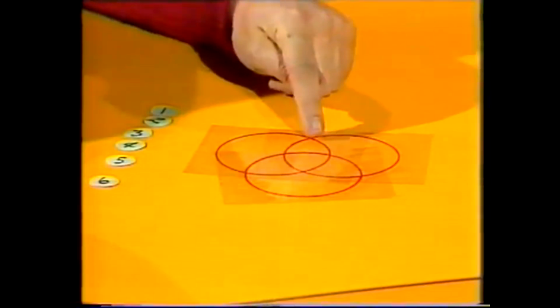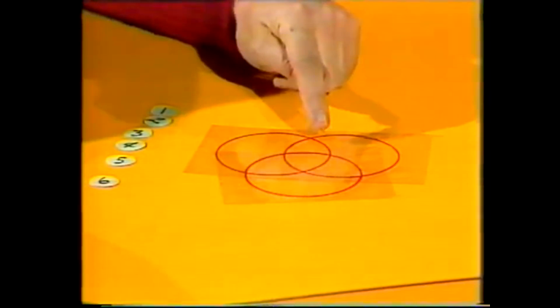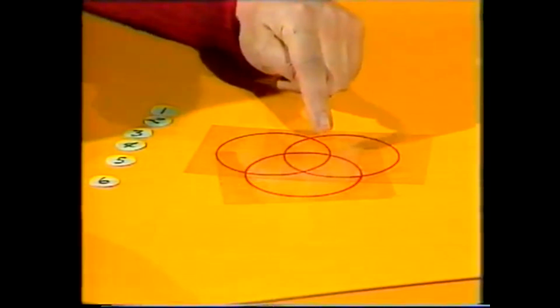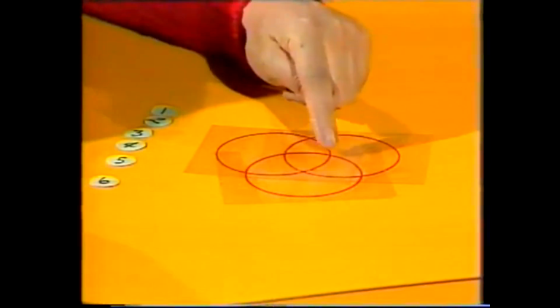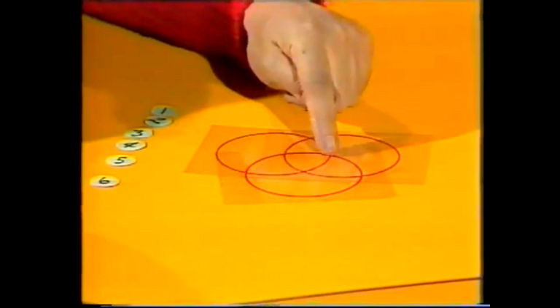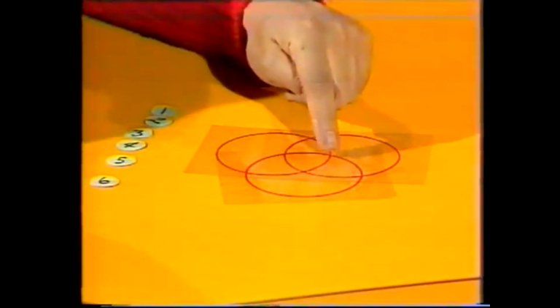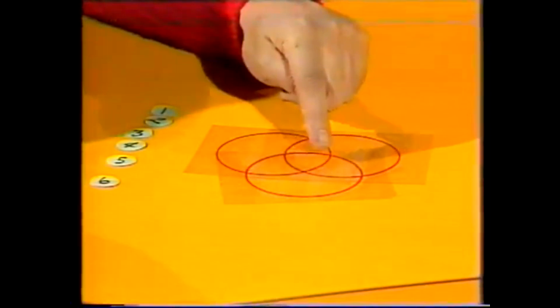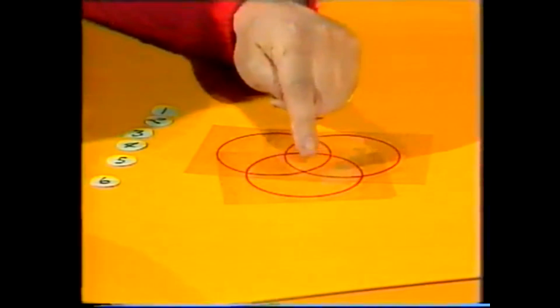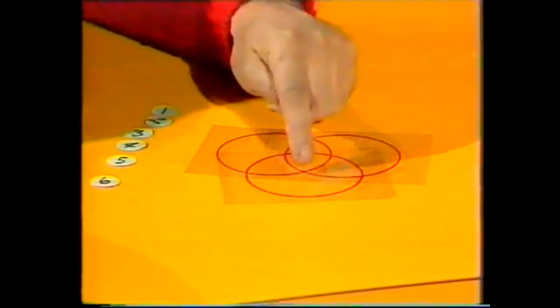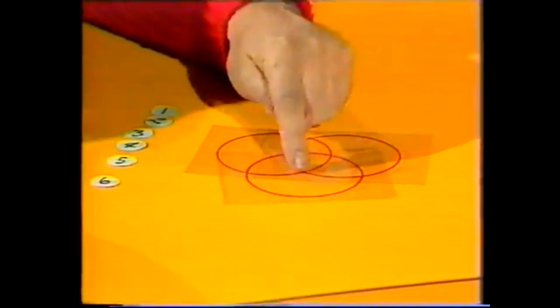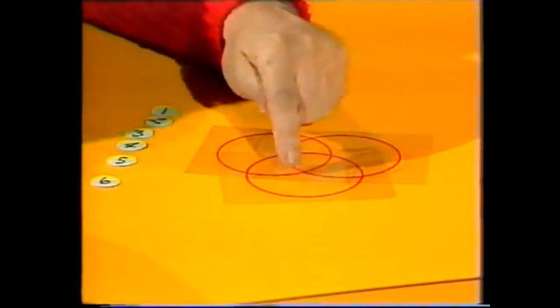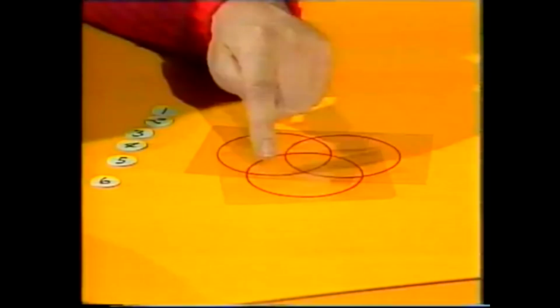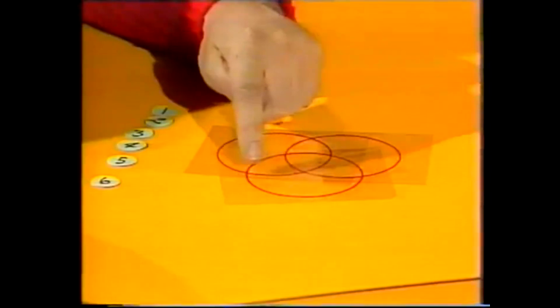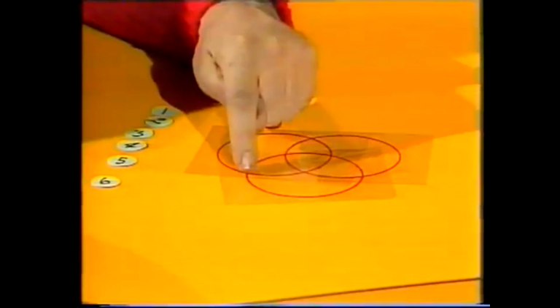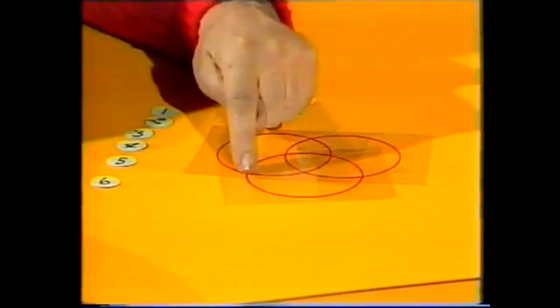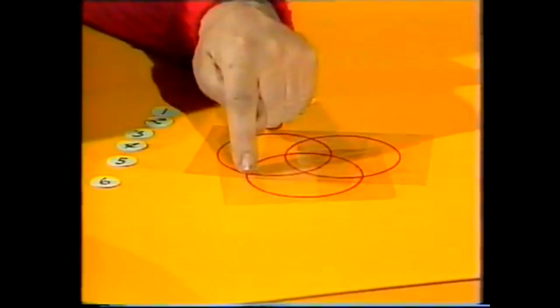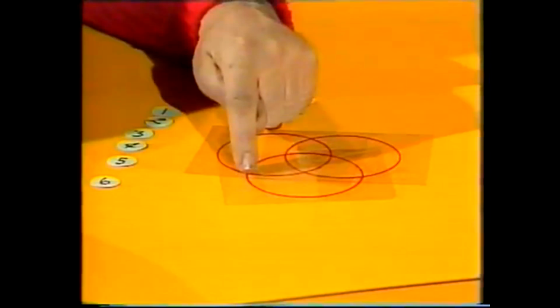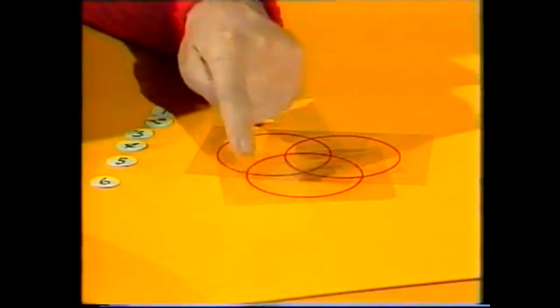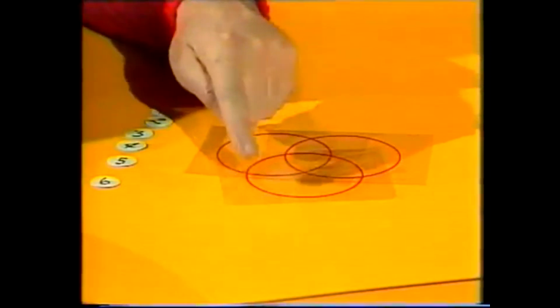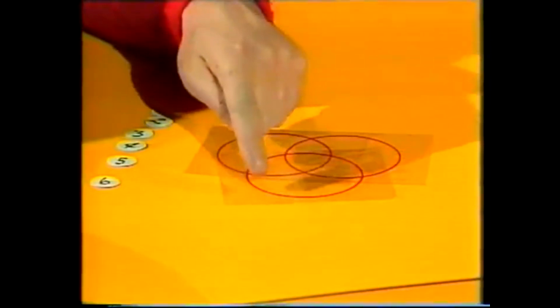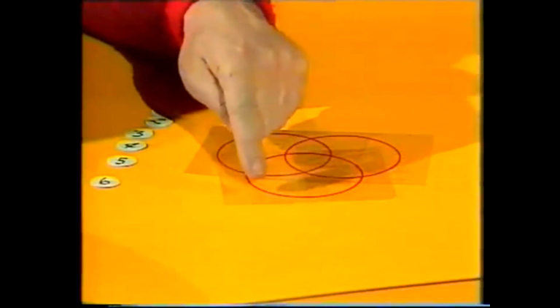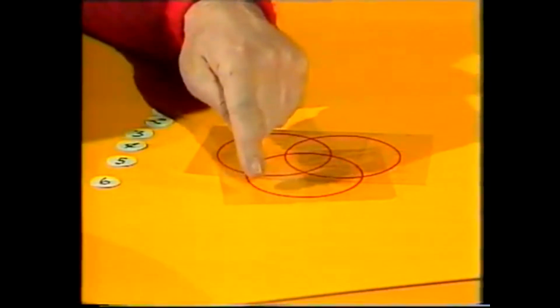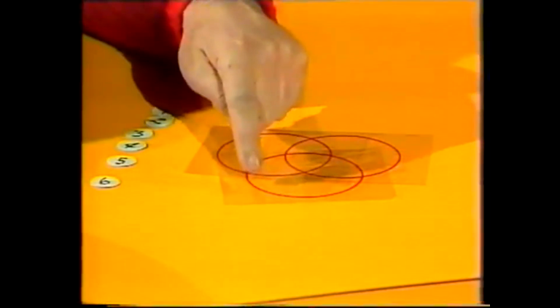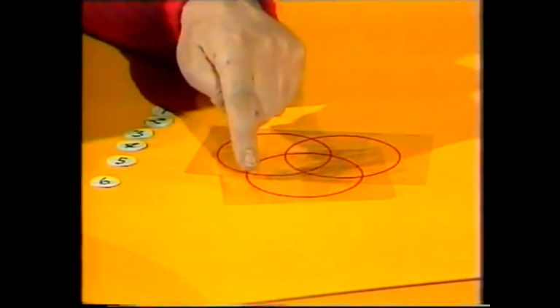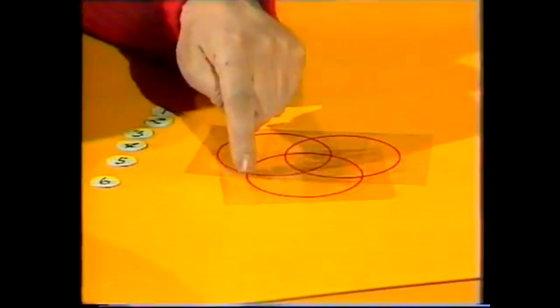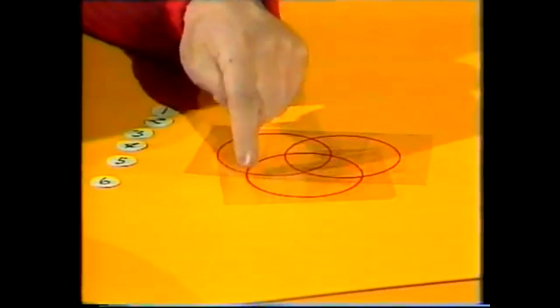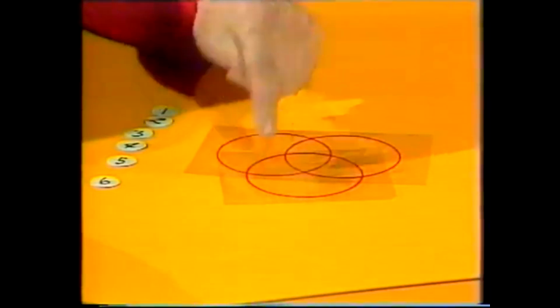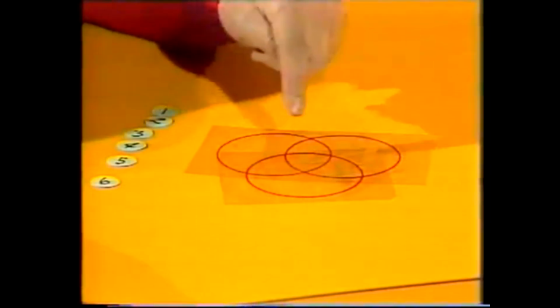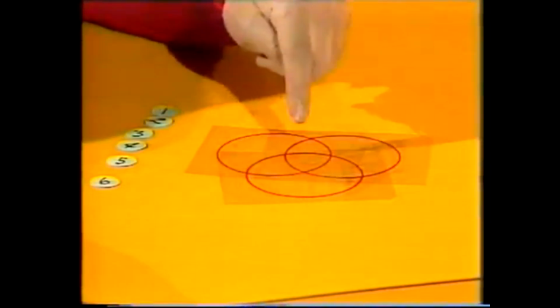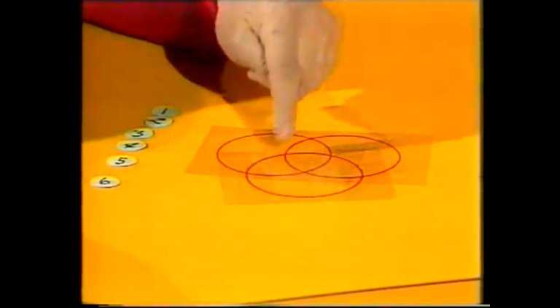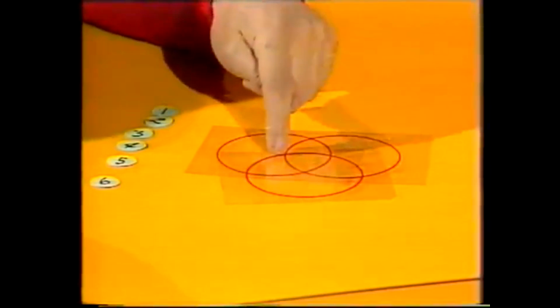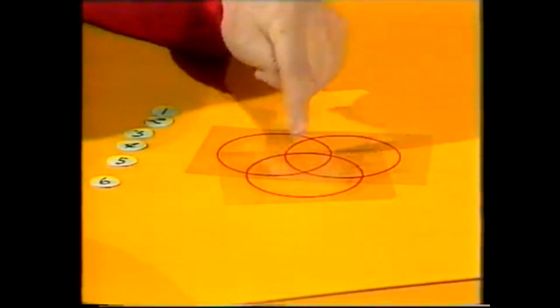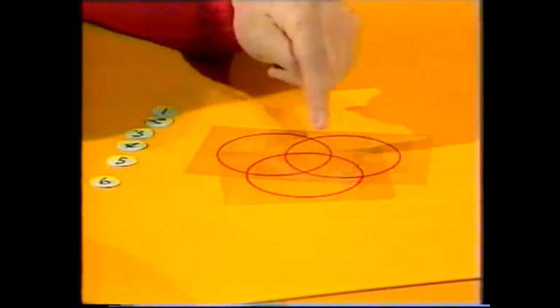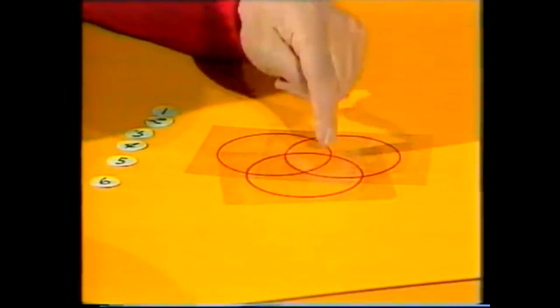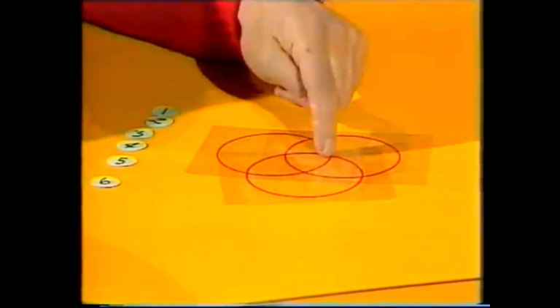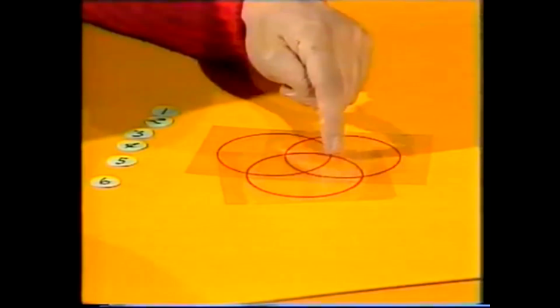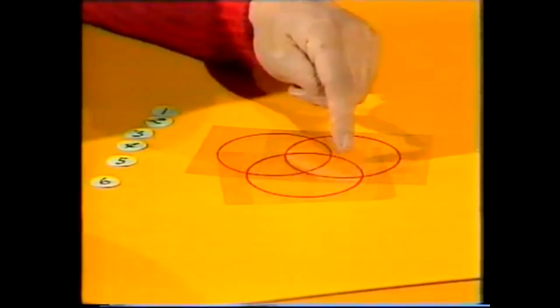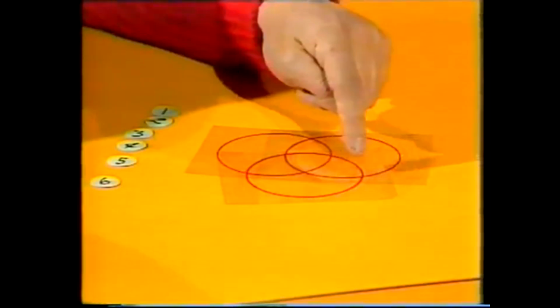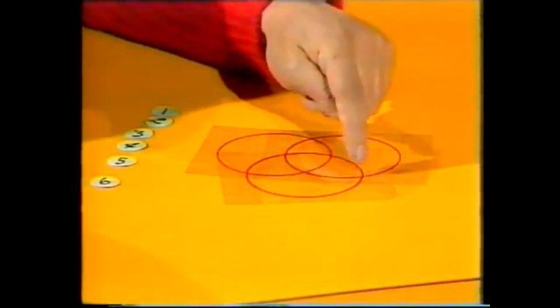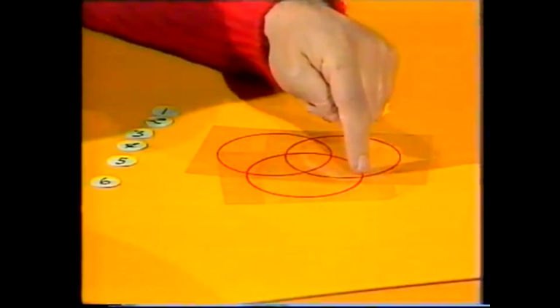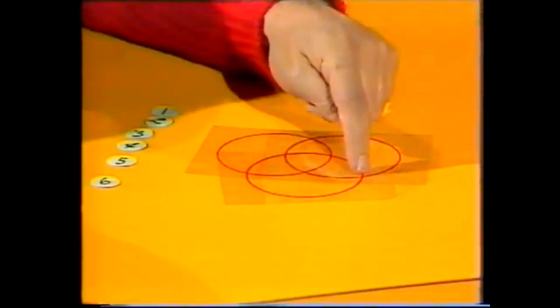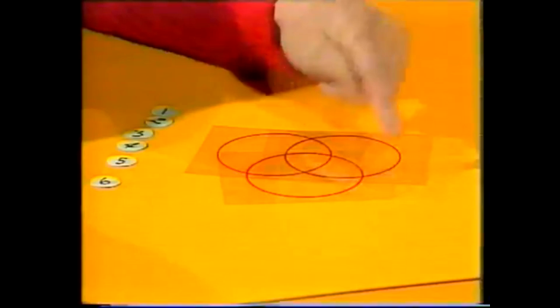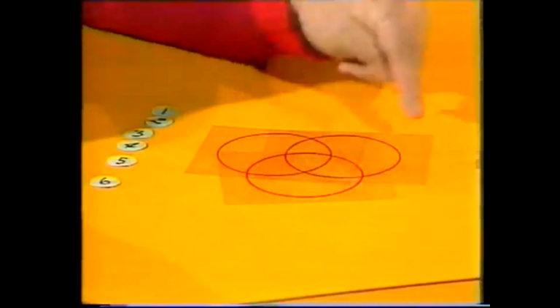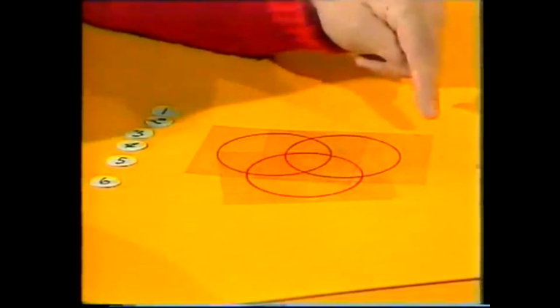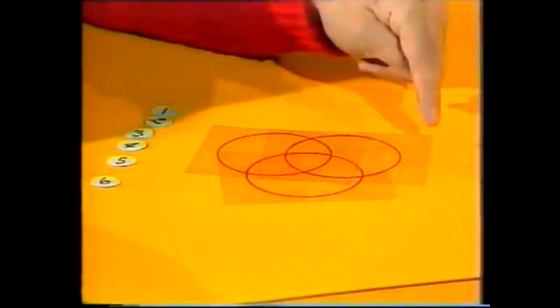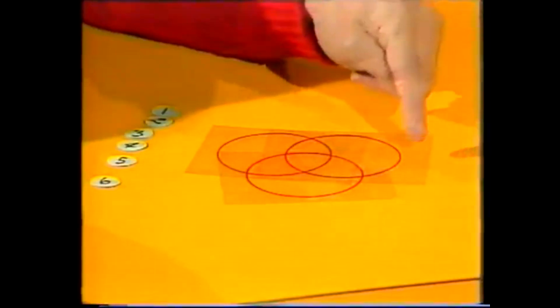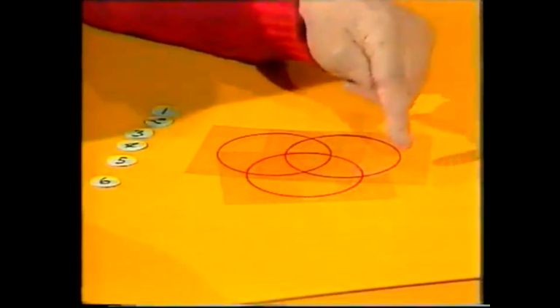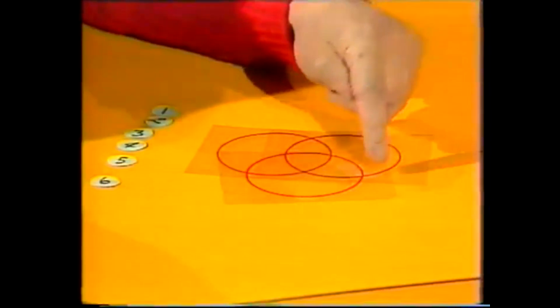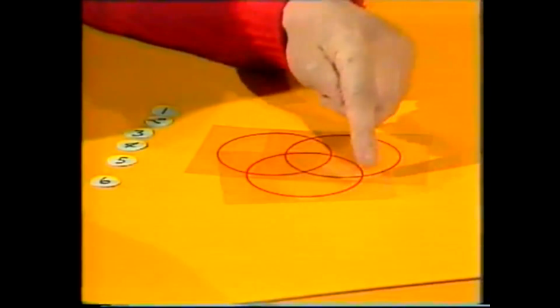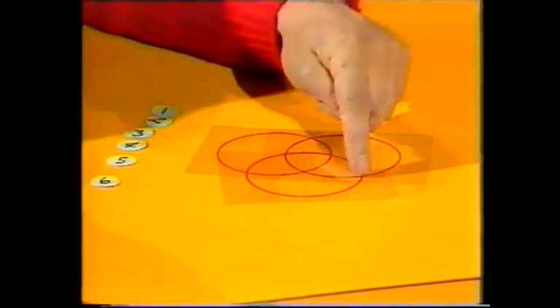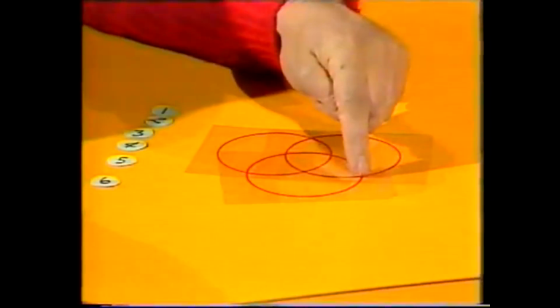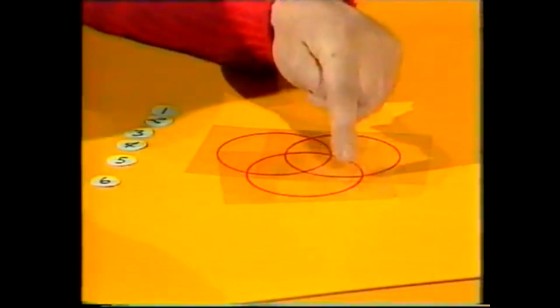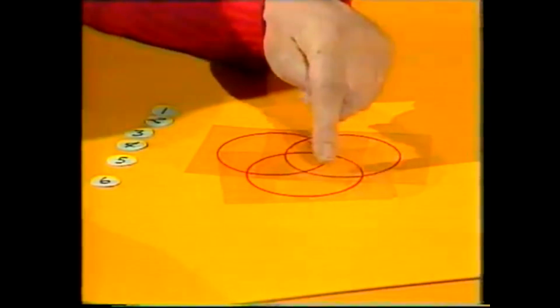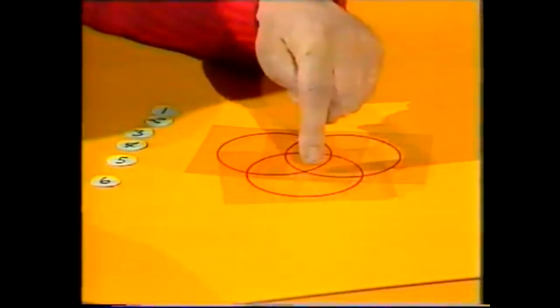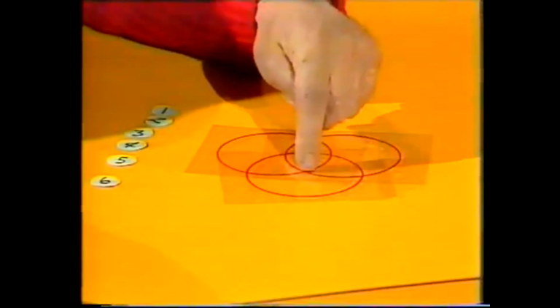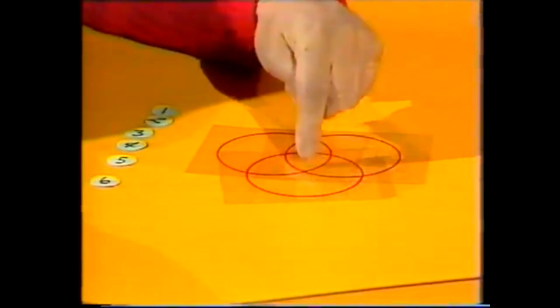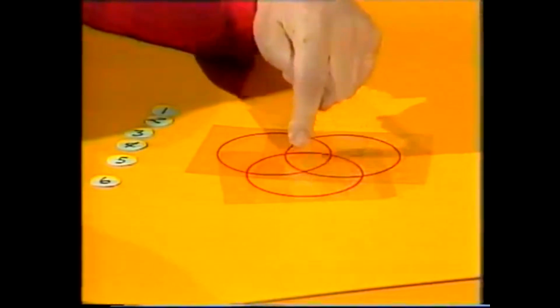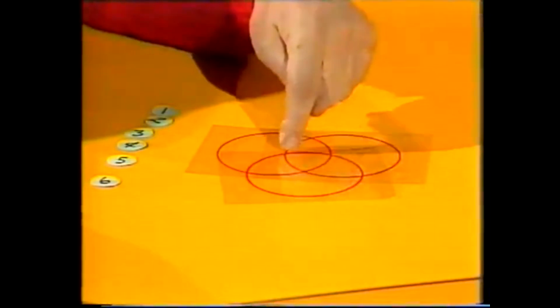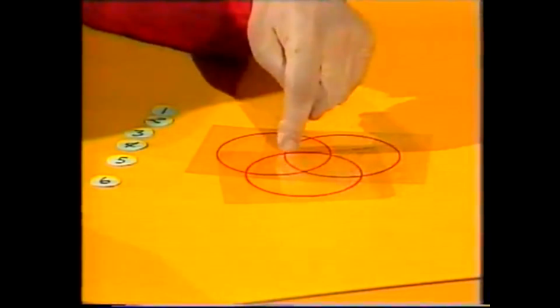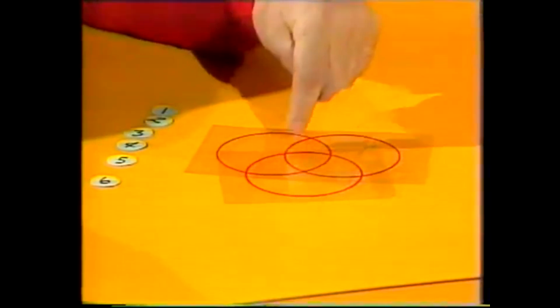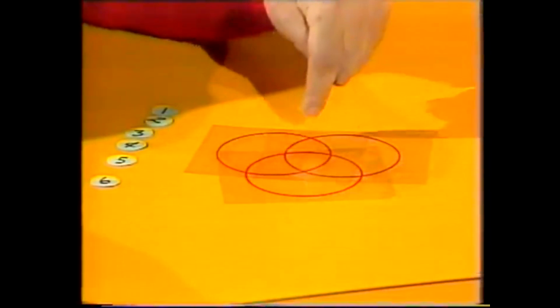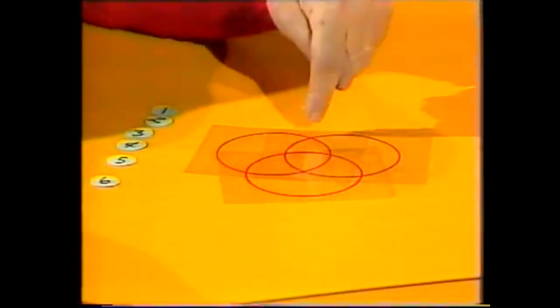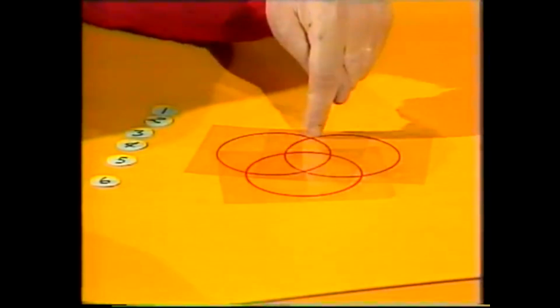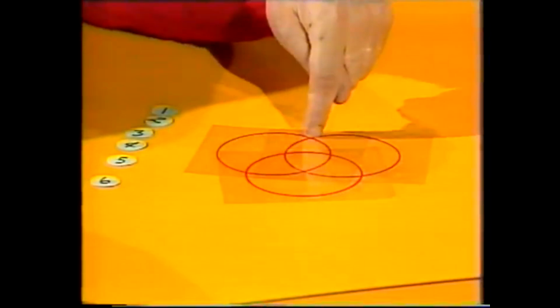It's one, two, three, four. This circle has one, two, three, four, and this circle has one, two, three, four.